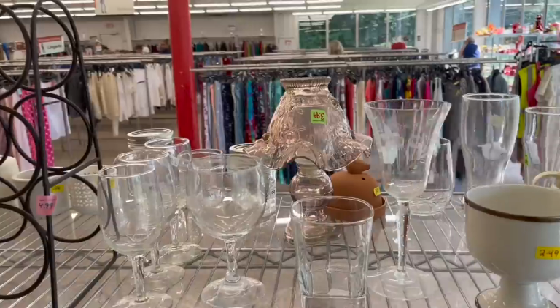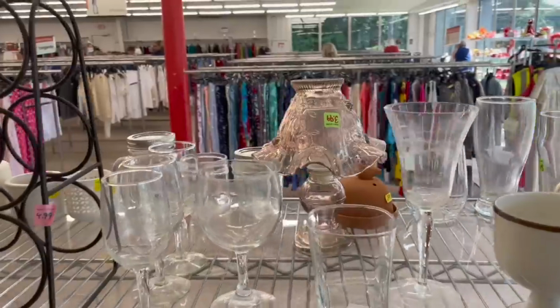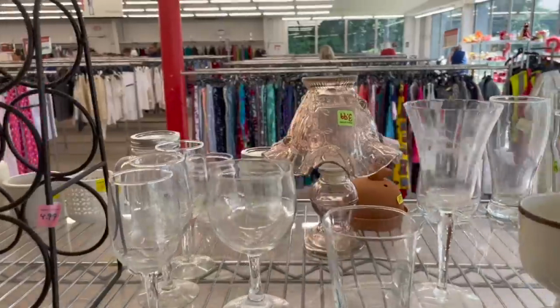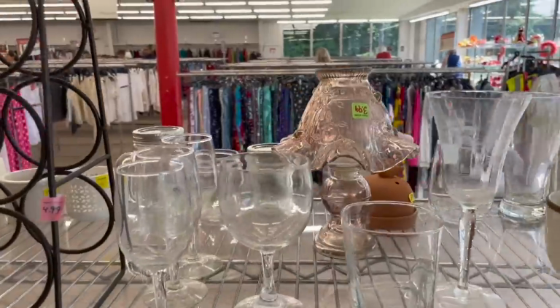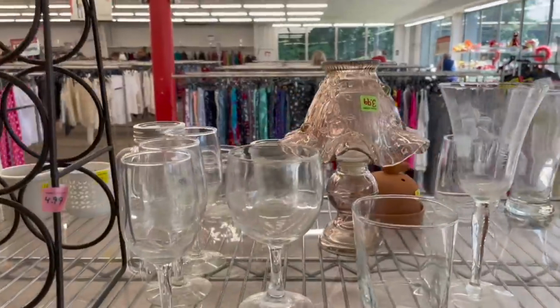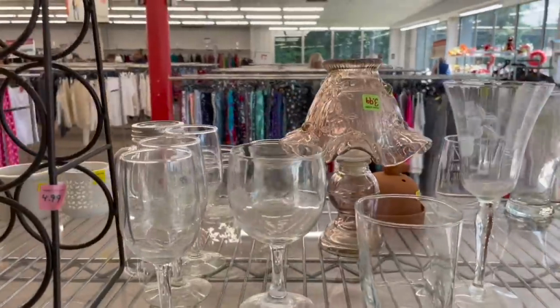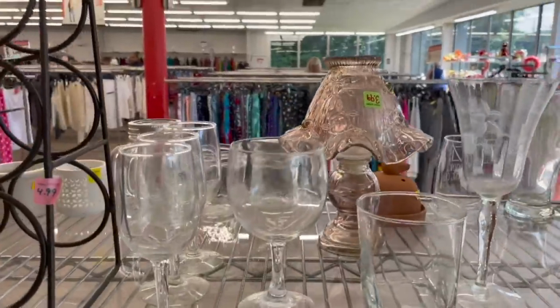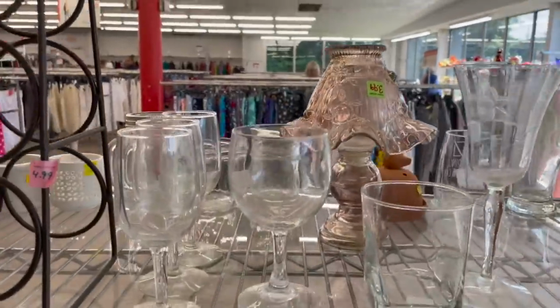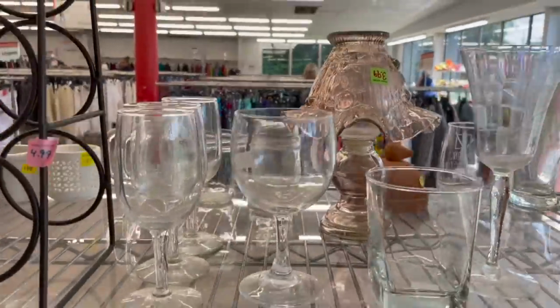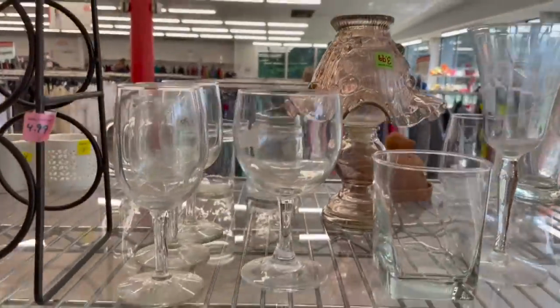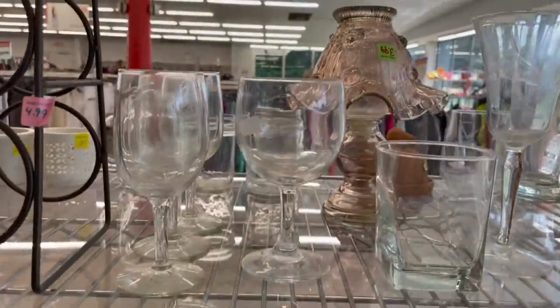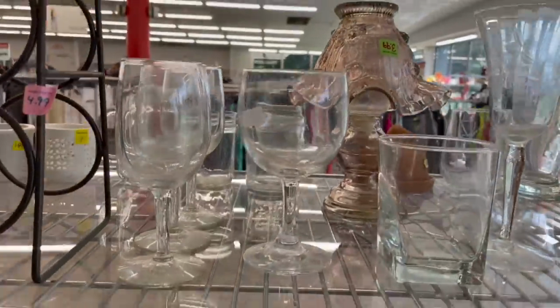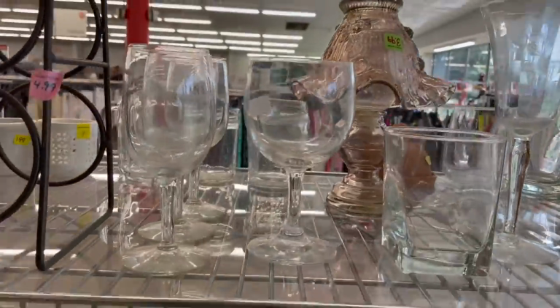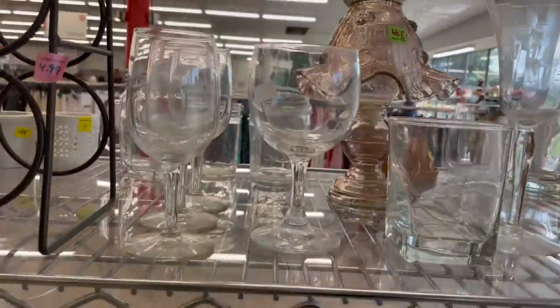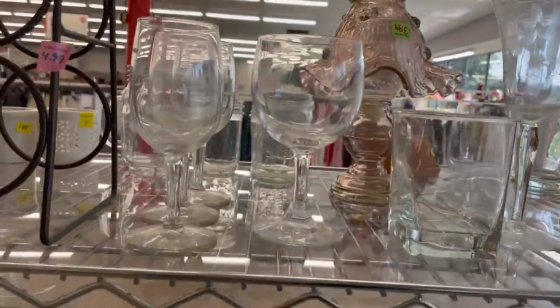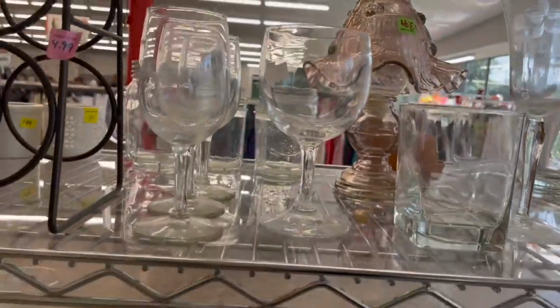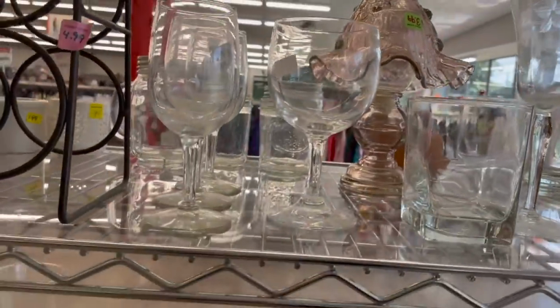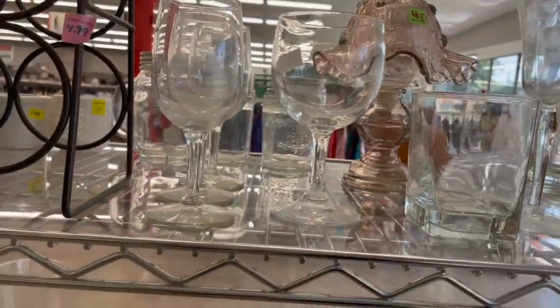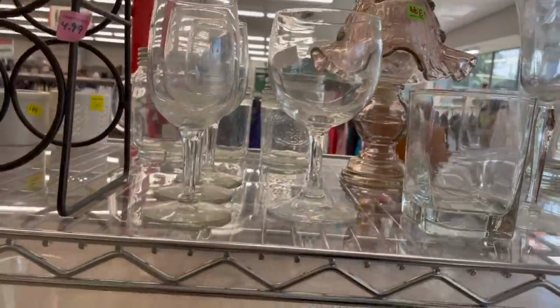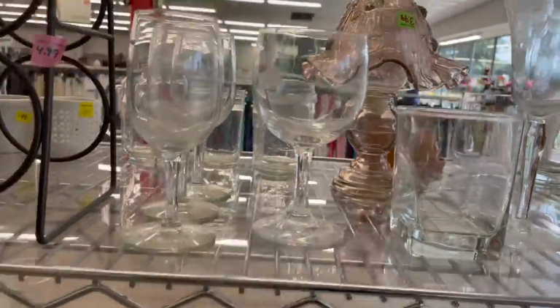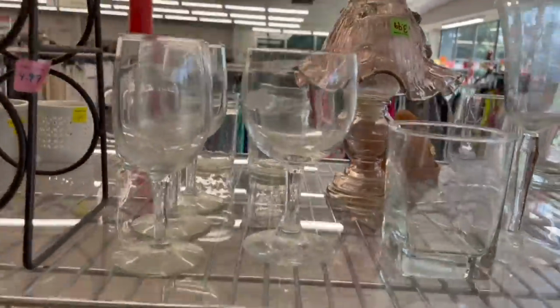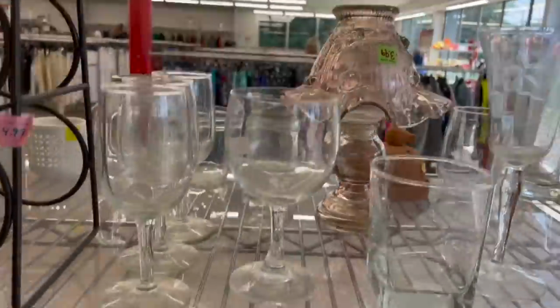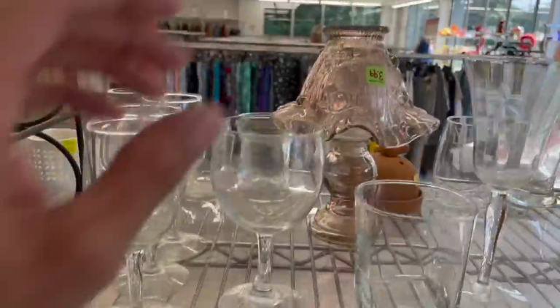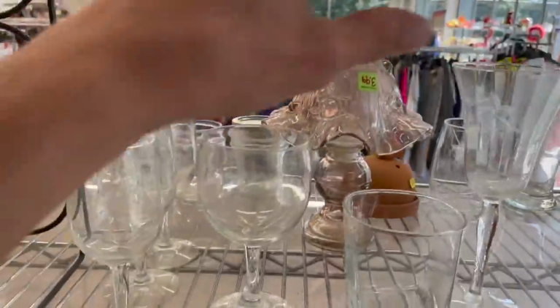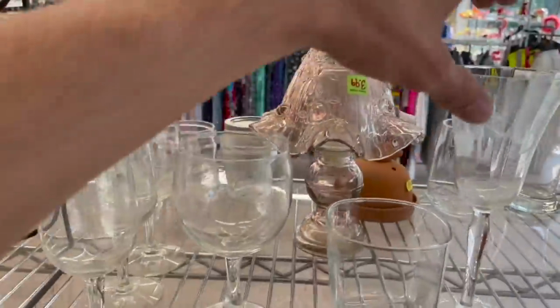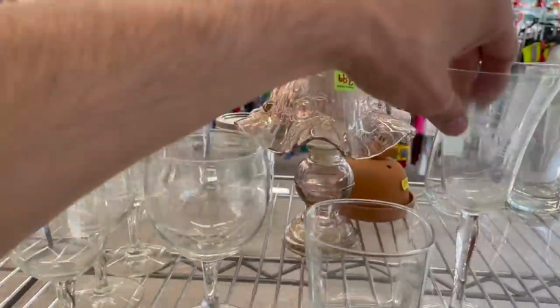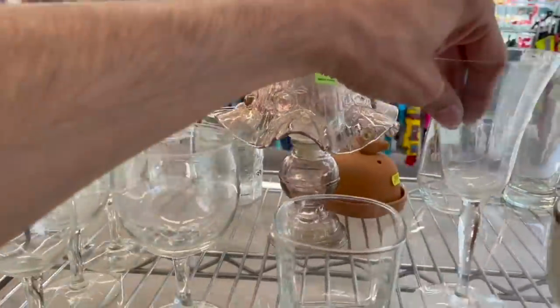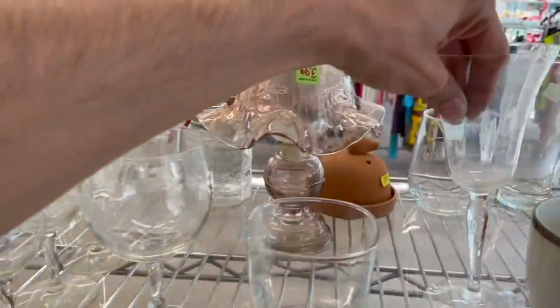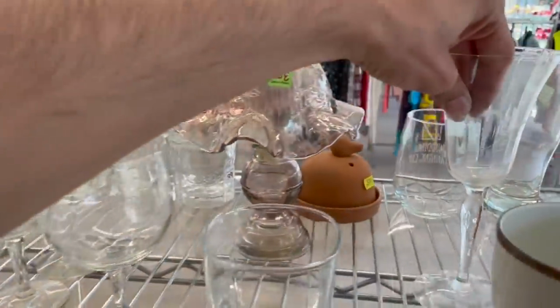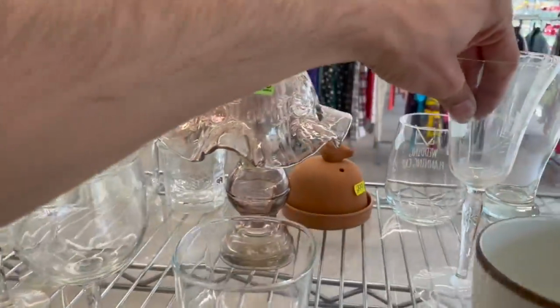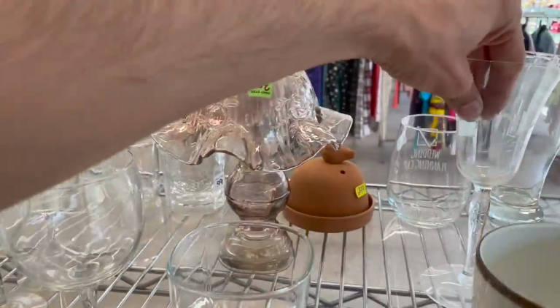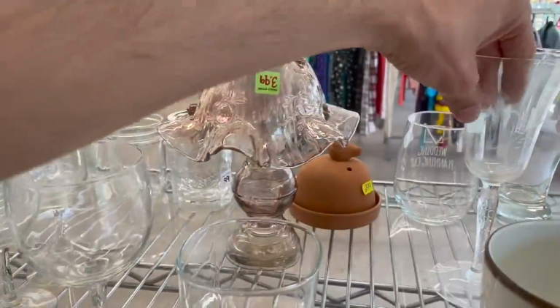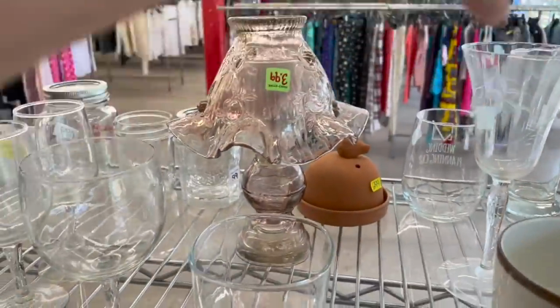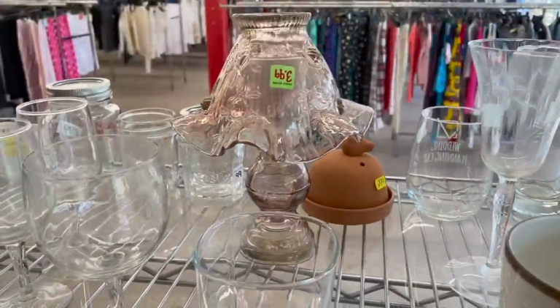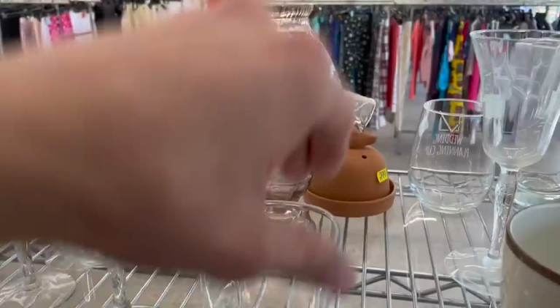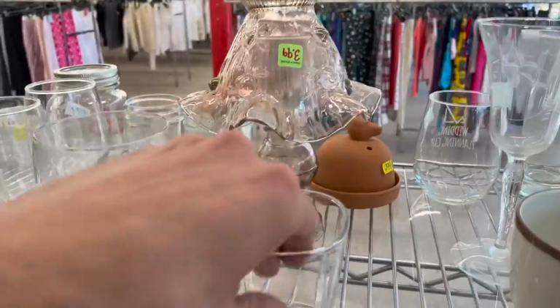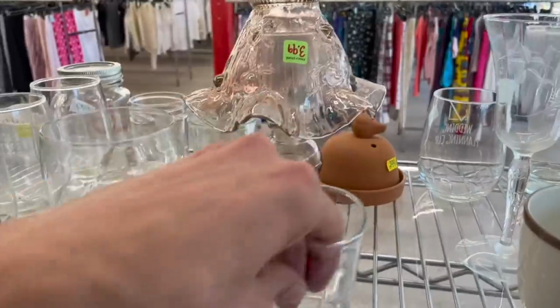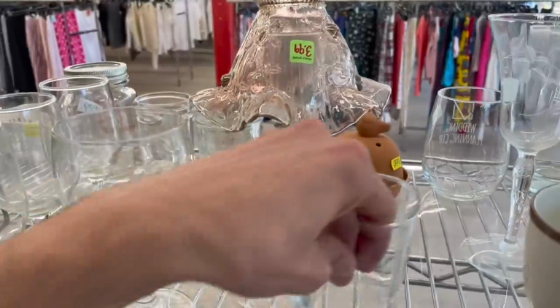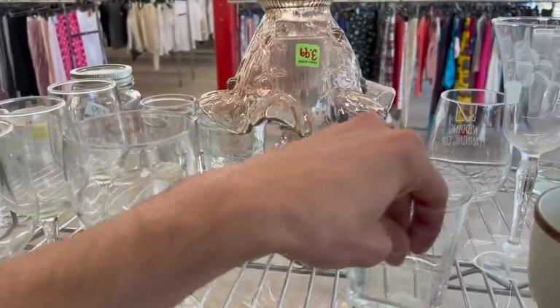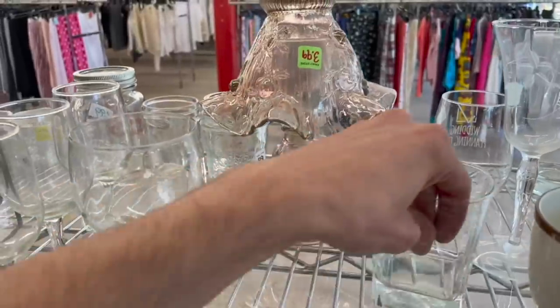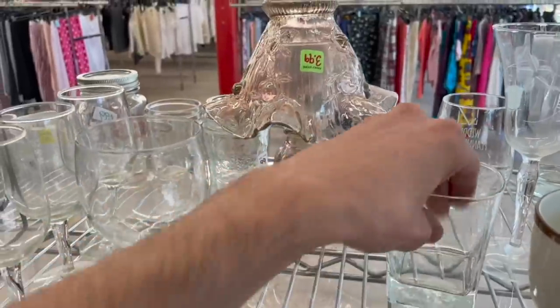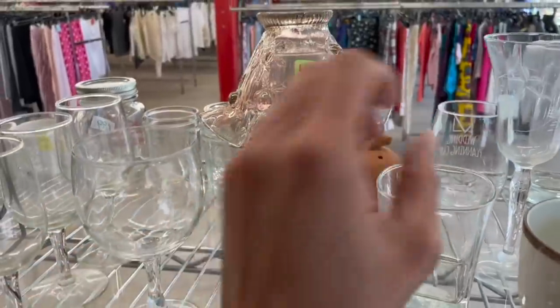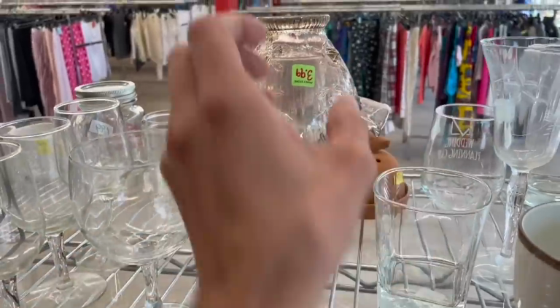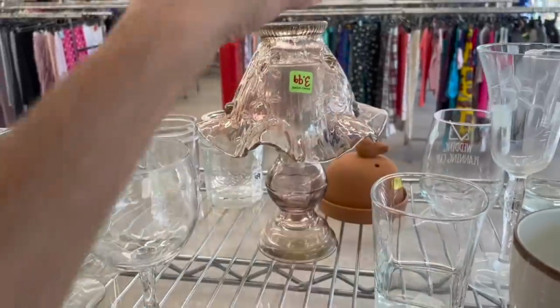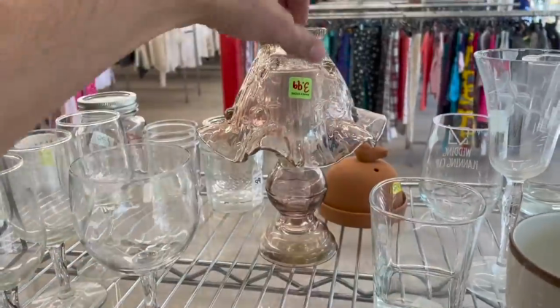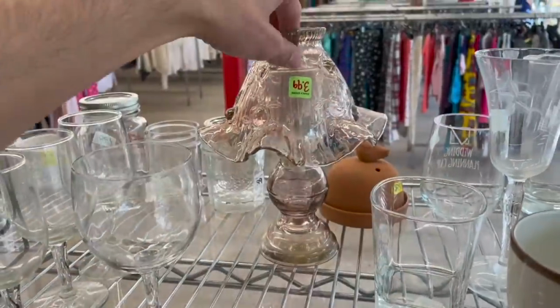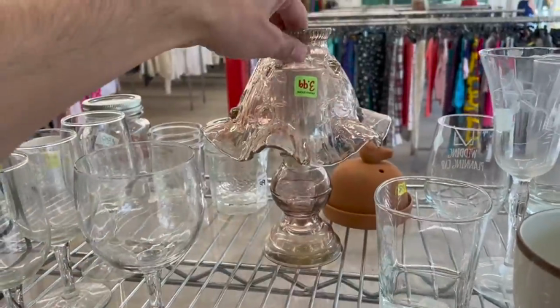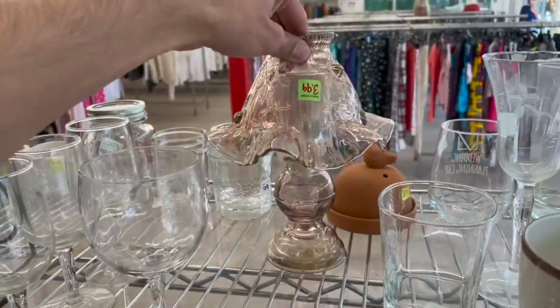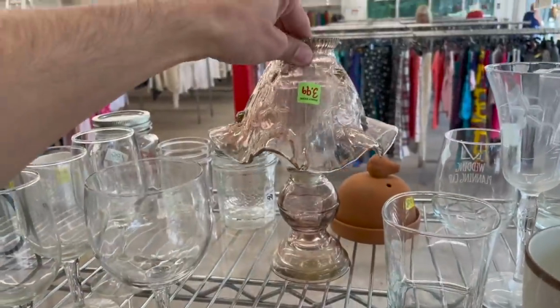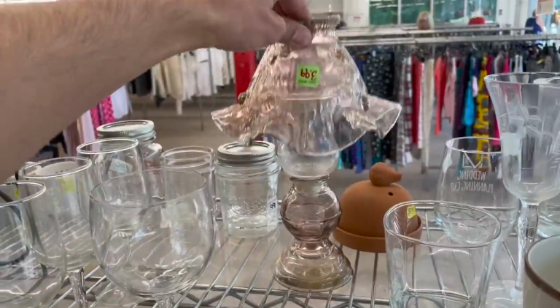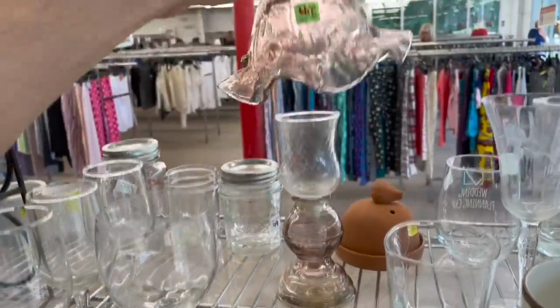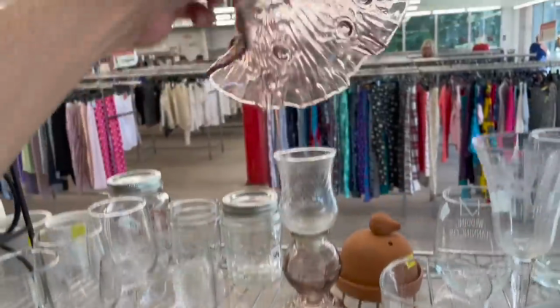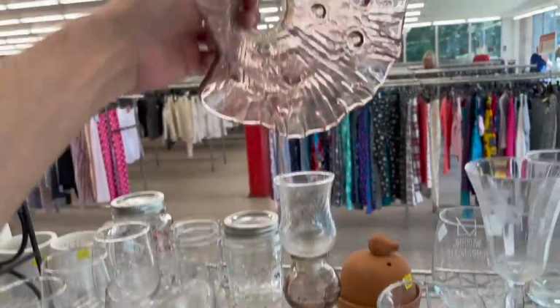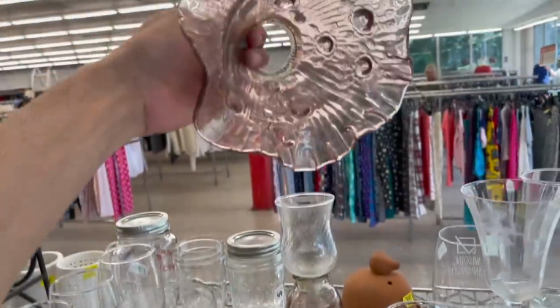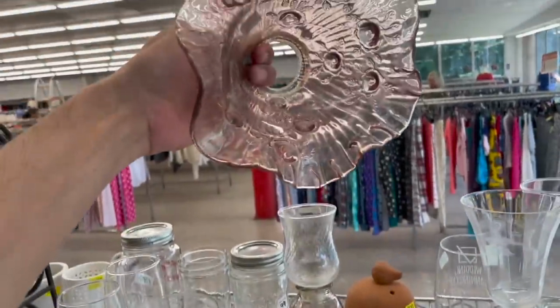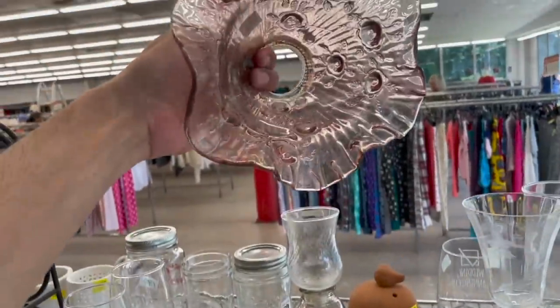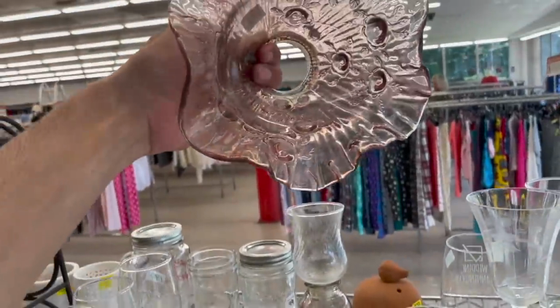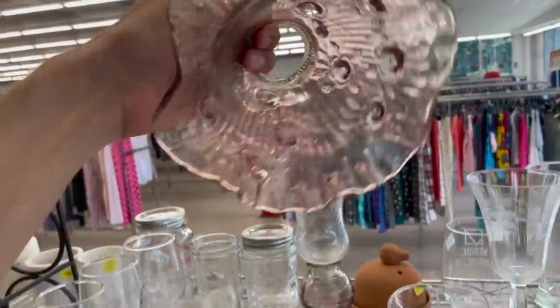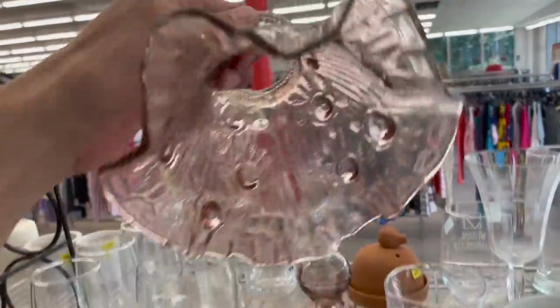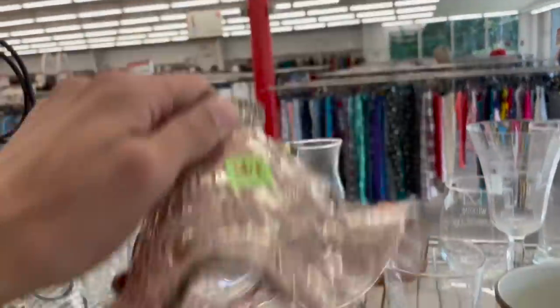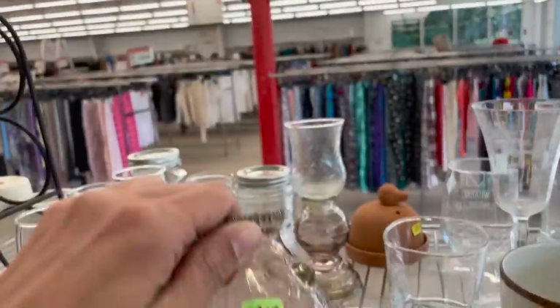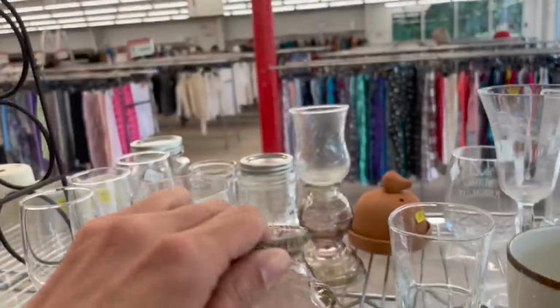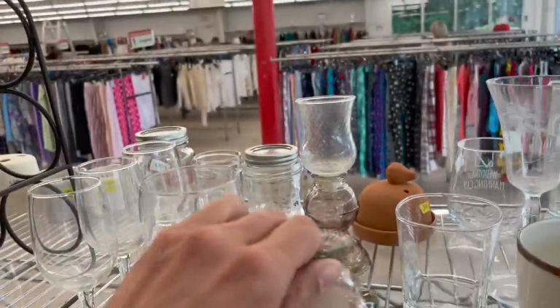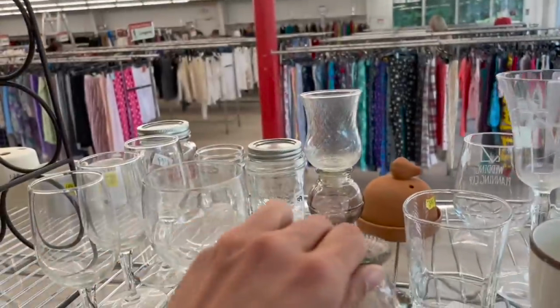It's a Fenton fairy lamp. No way. Oh my gosh. Heavens to Betsy.